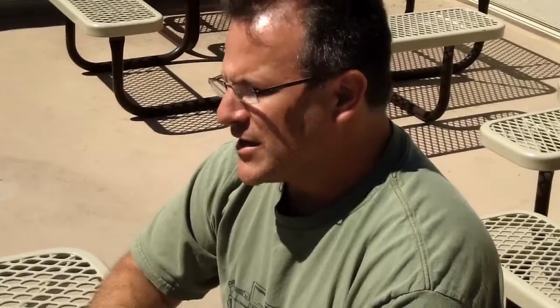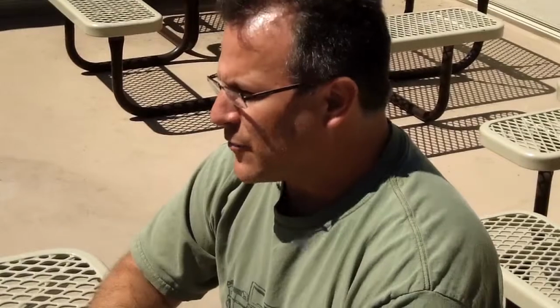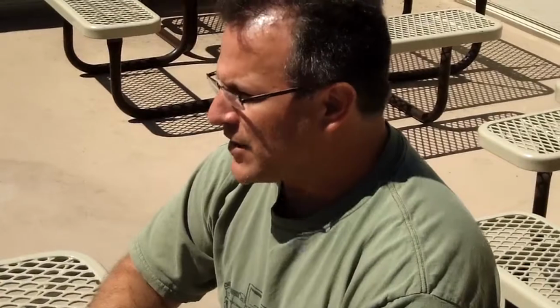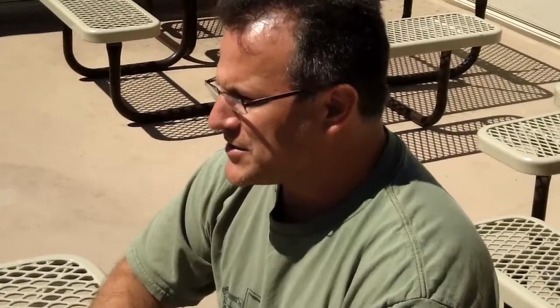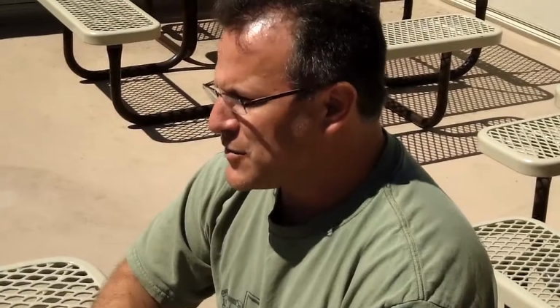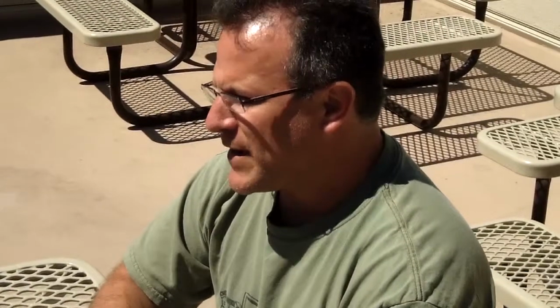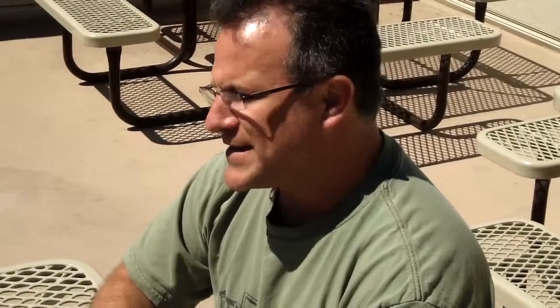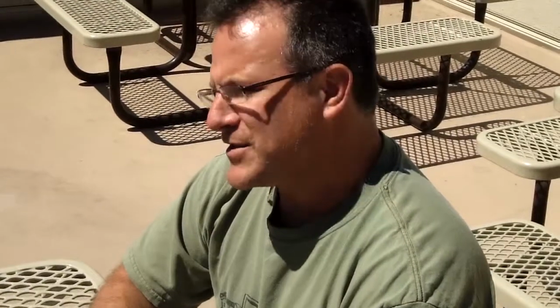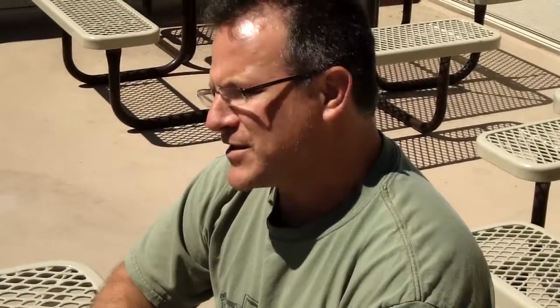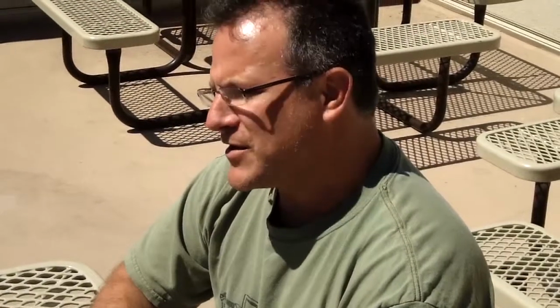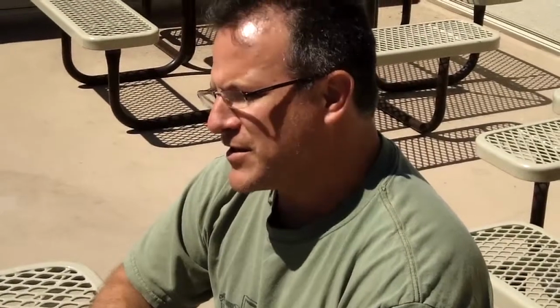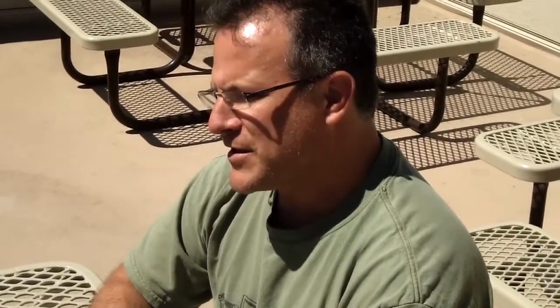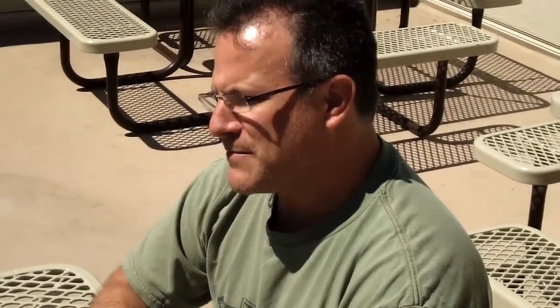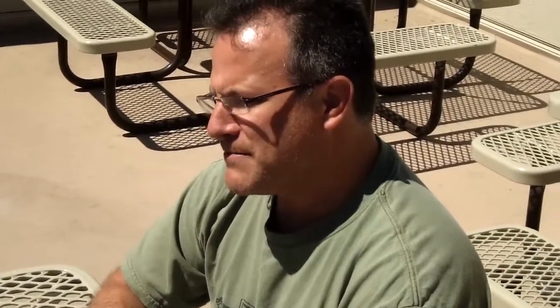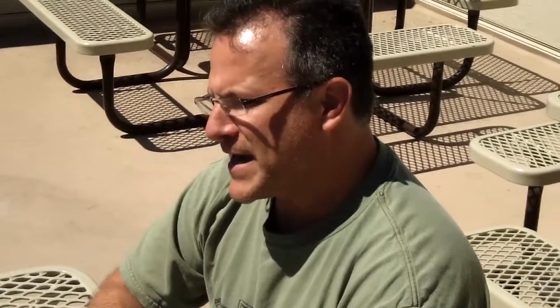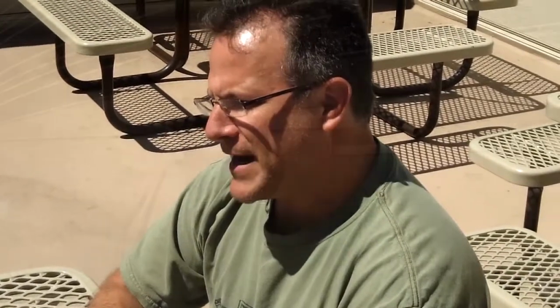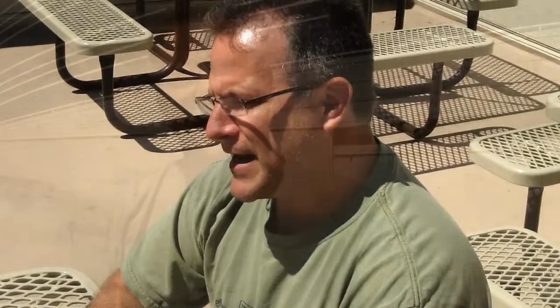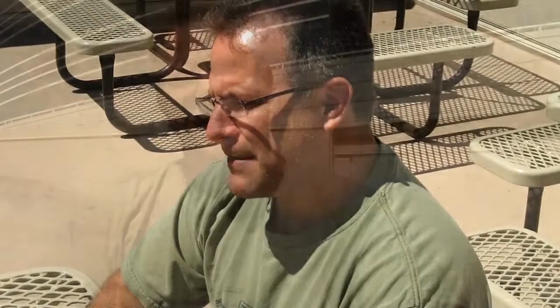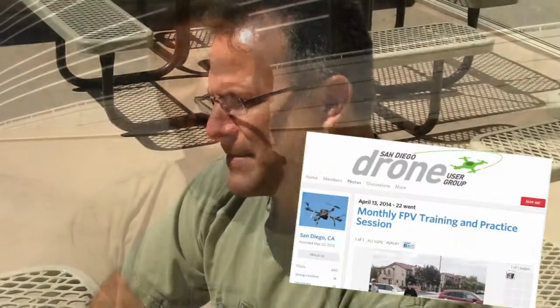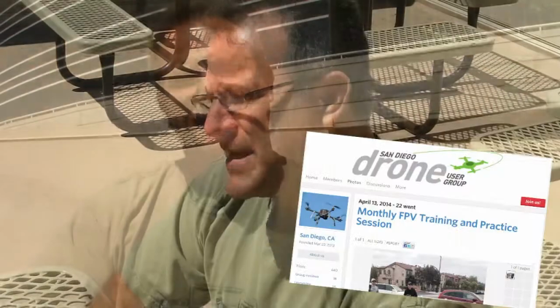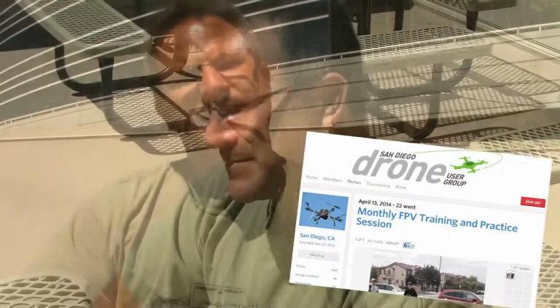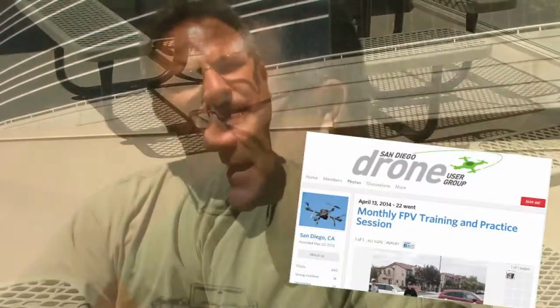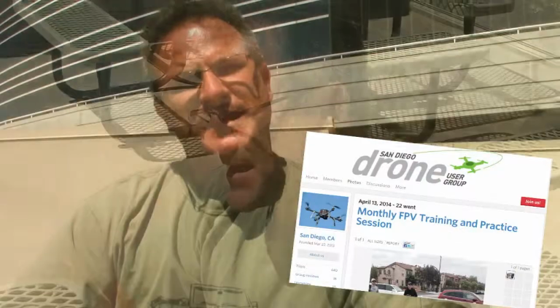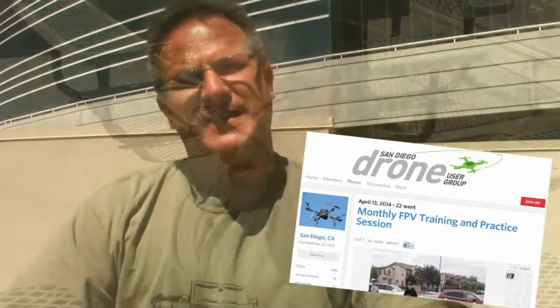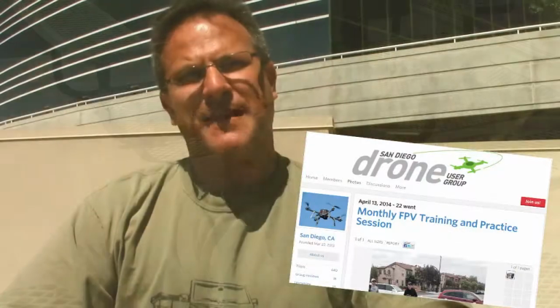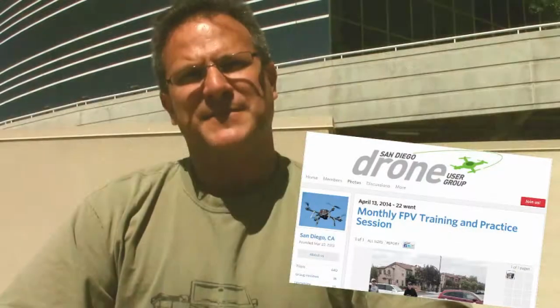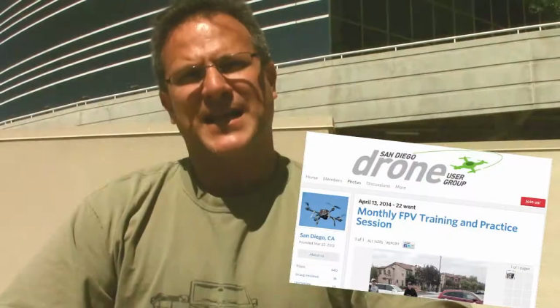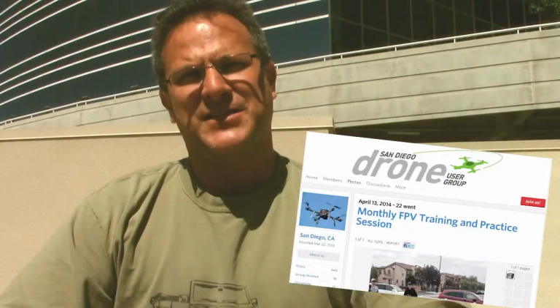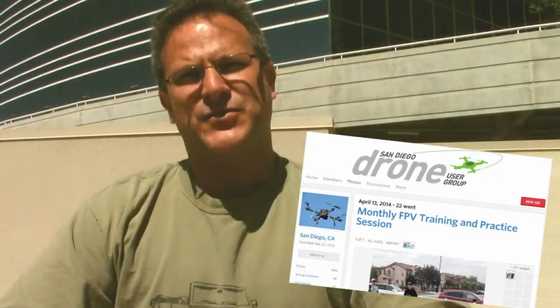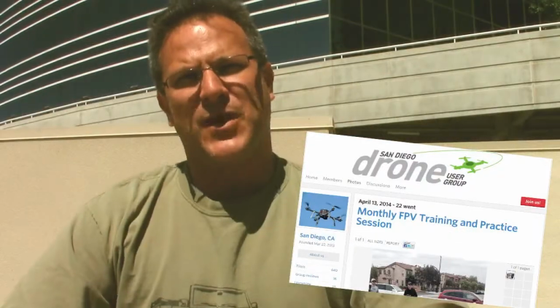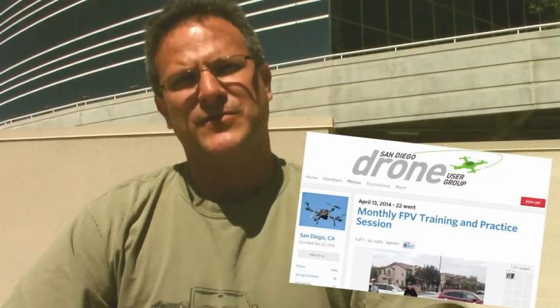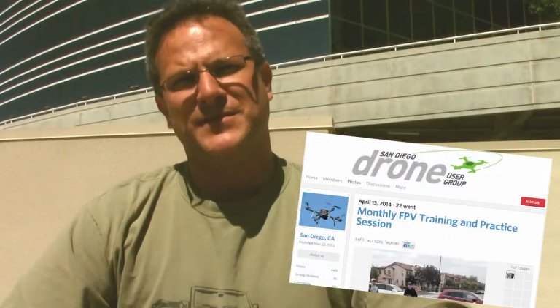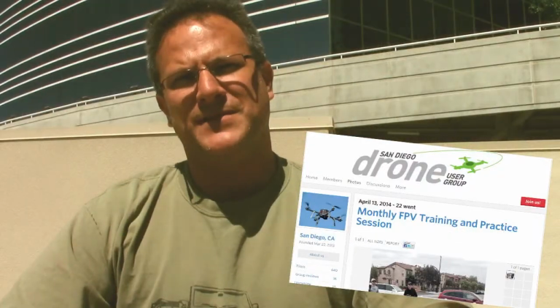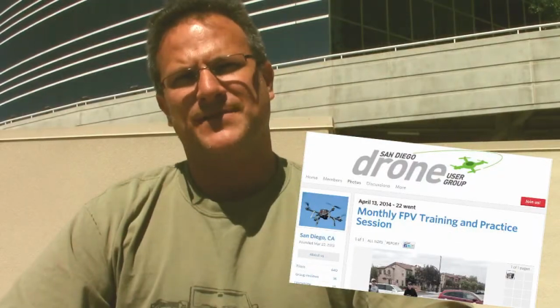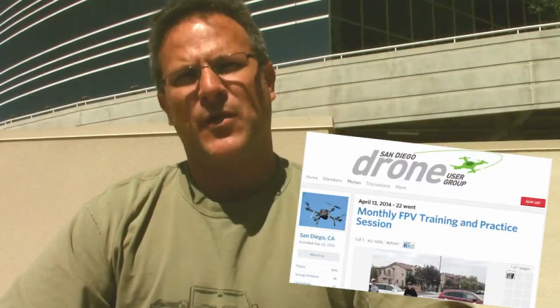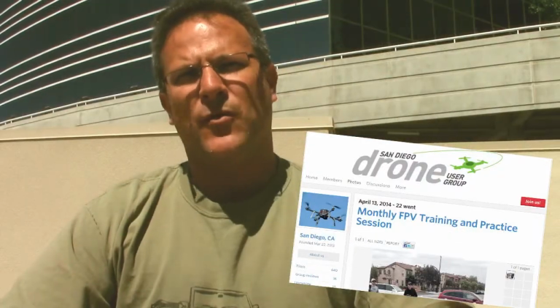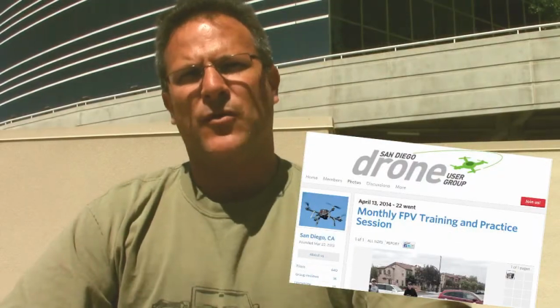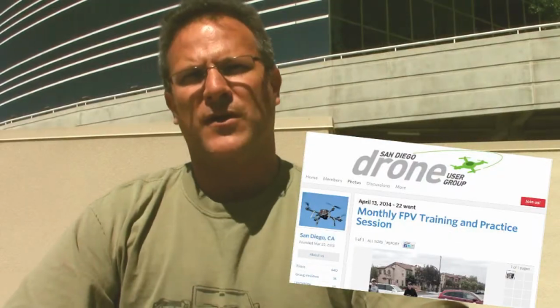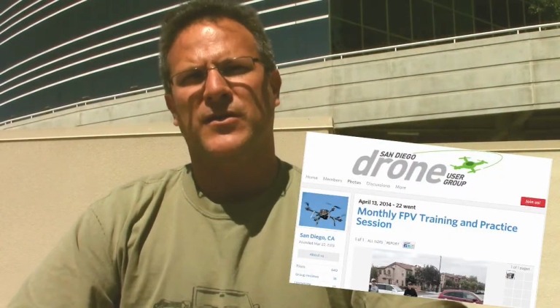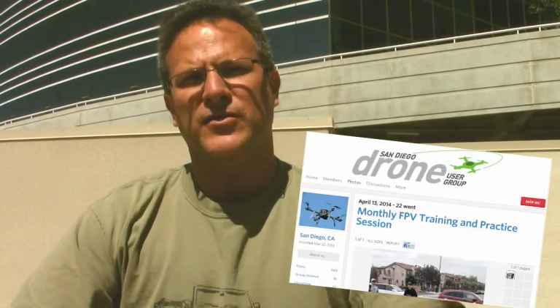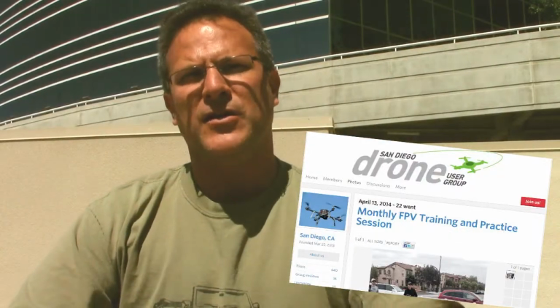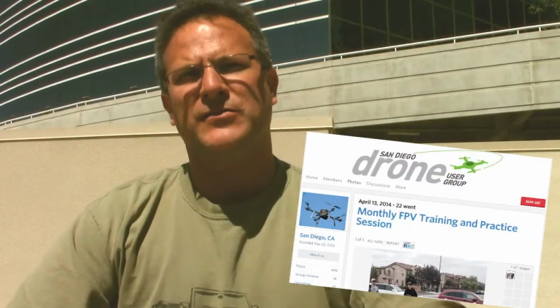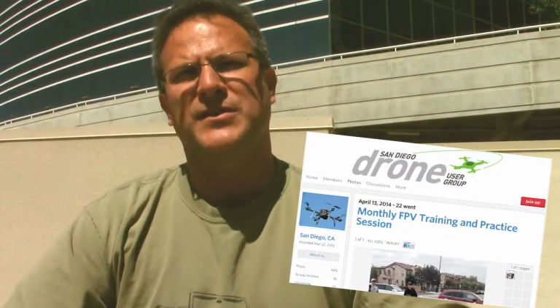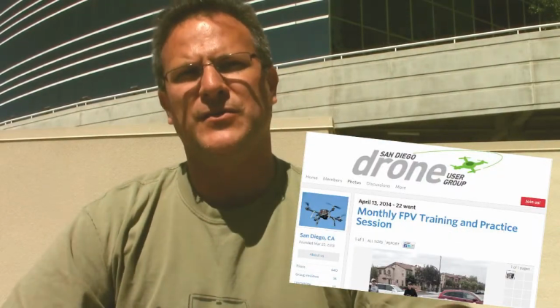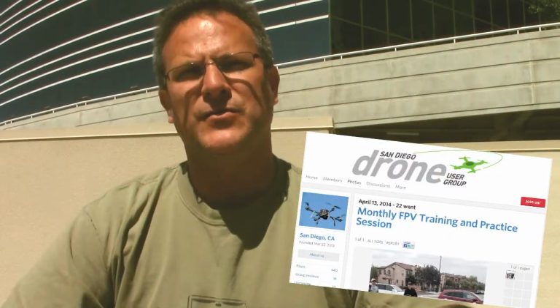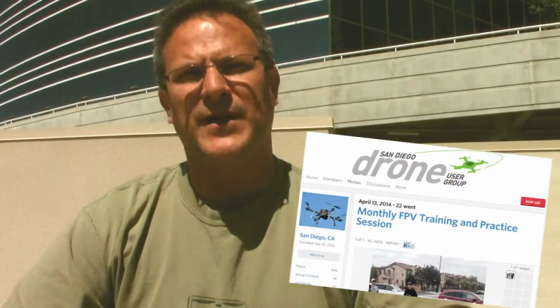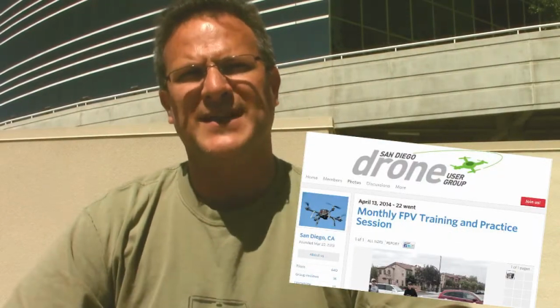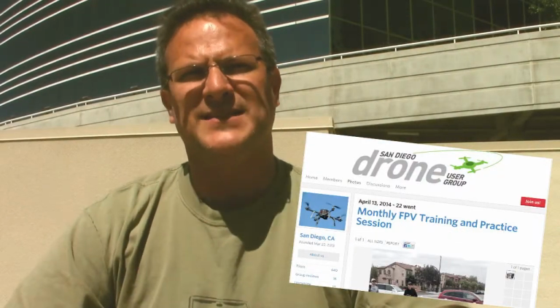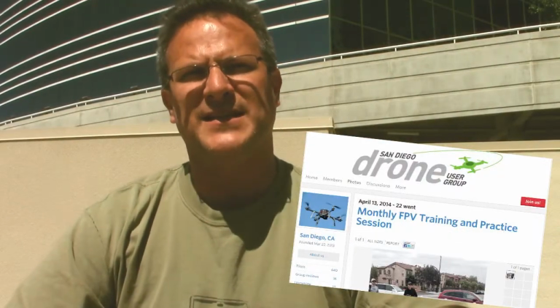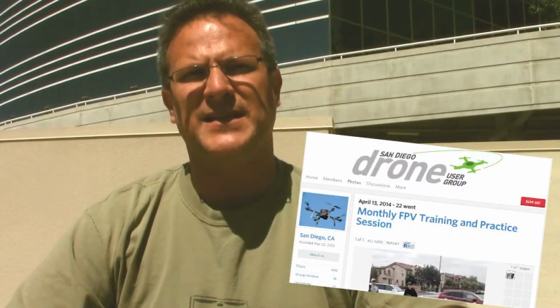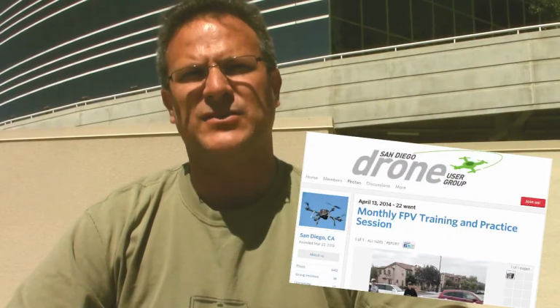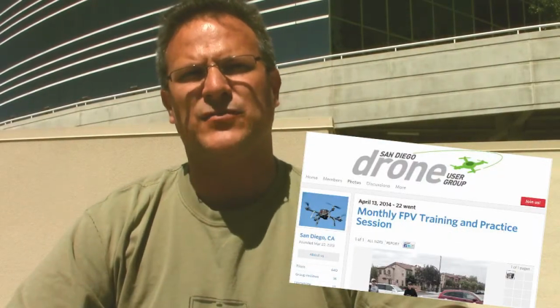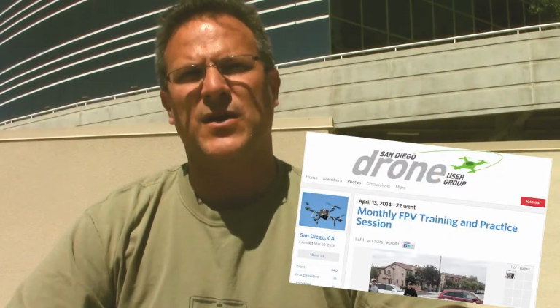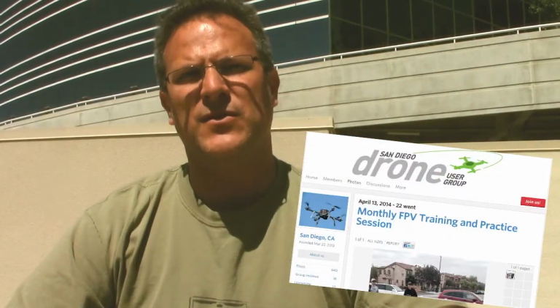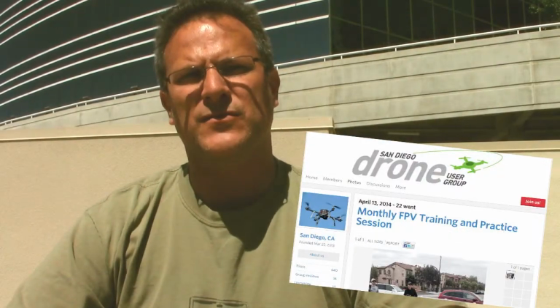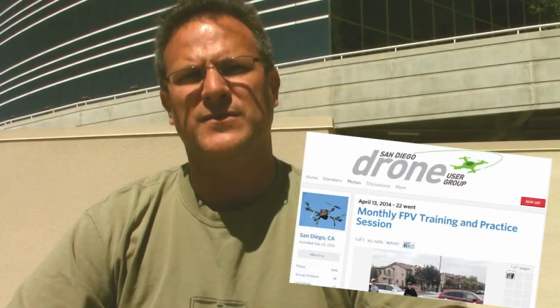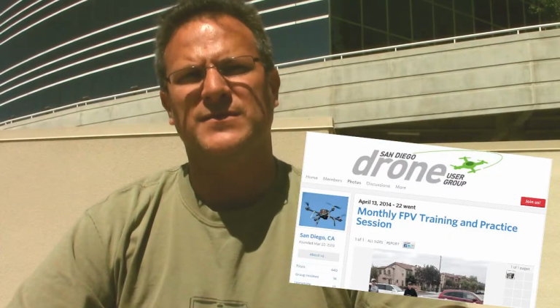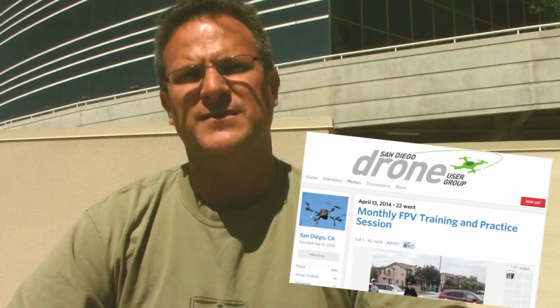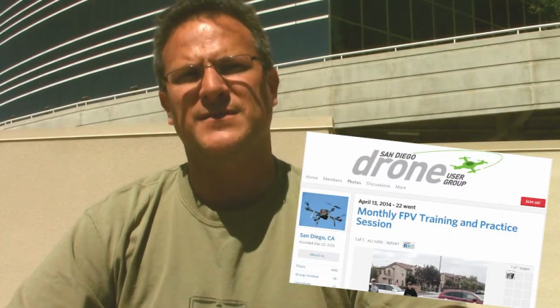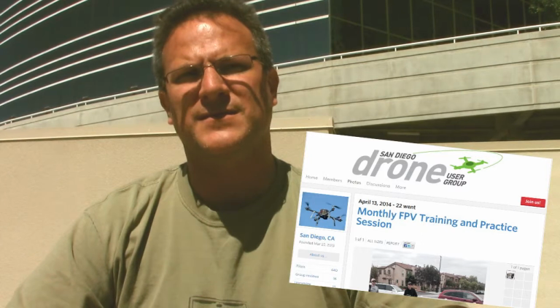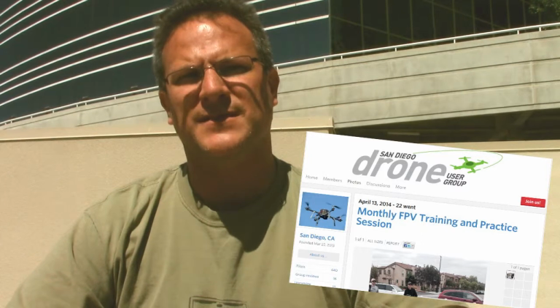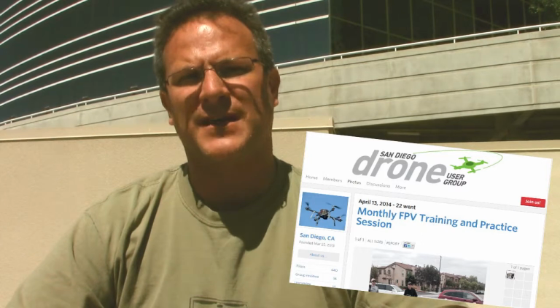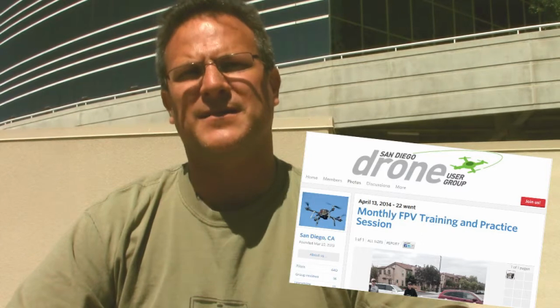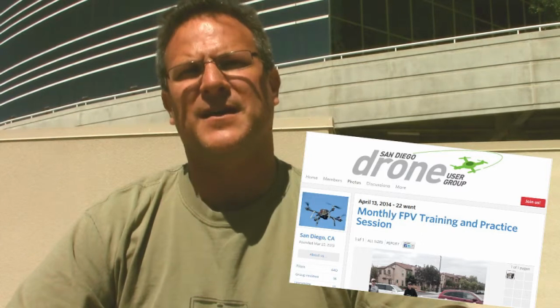Well, there's two ways. You can go to meetup.com/drones or you can go to sddrones.com.